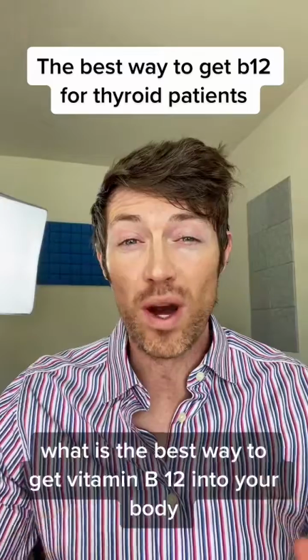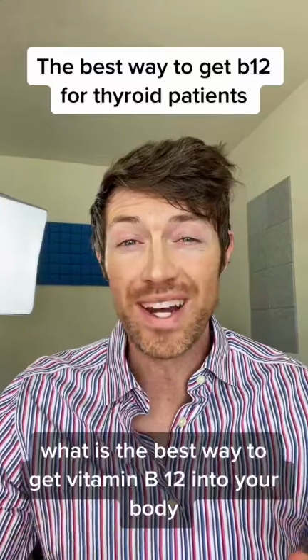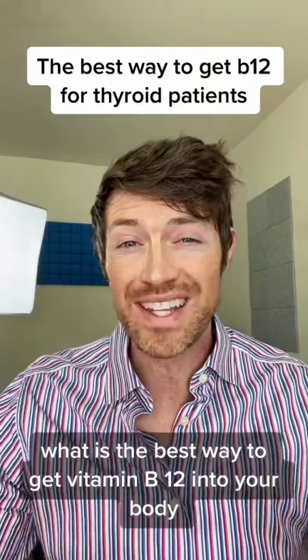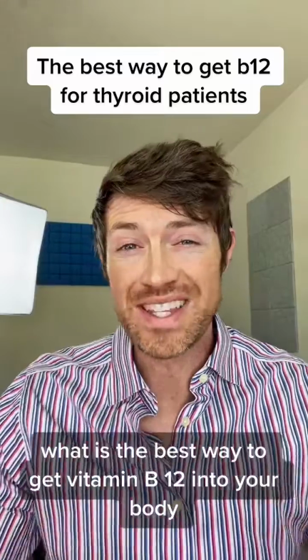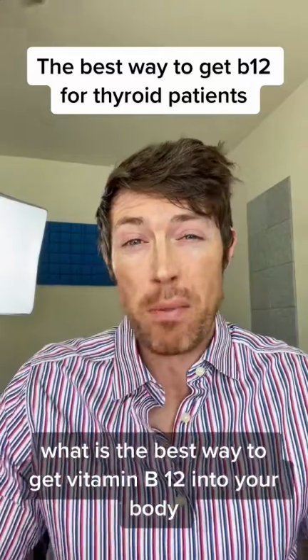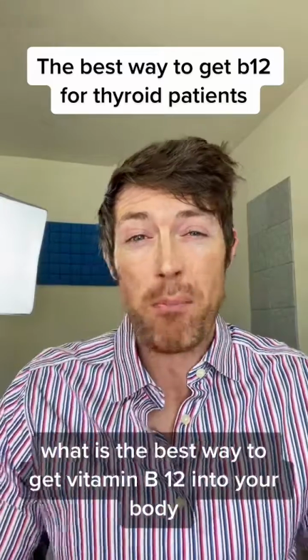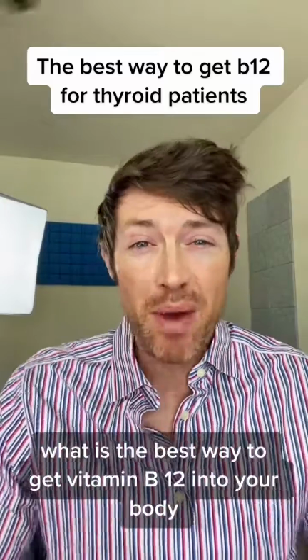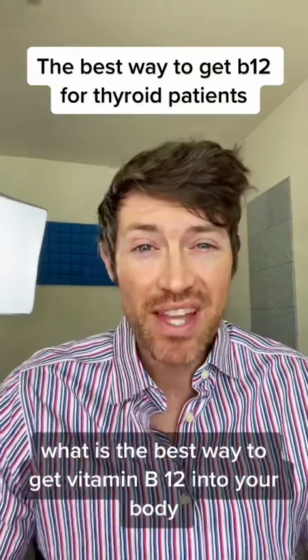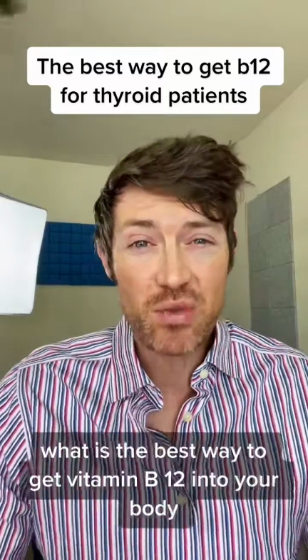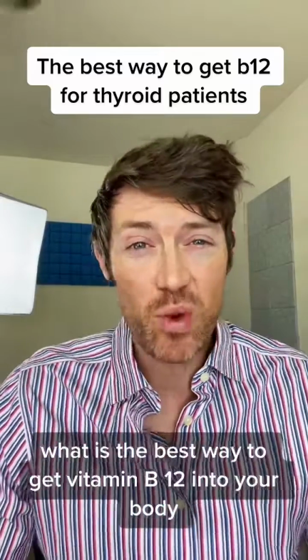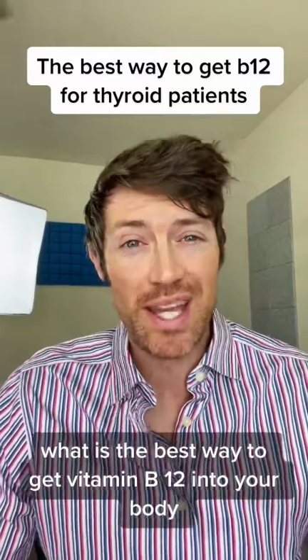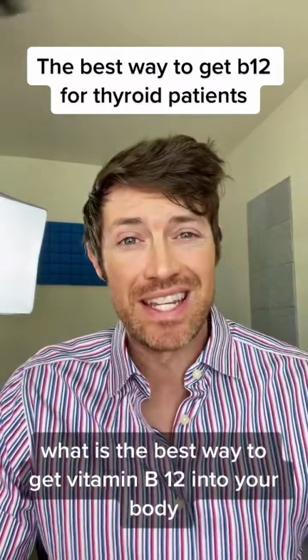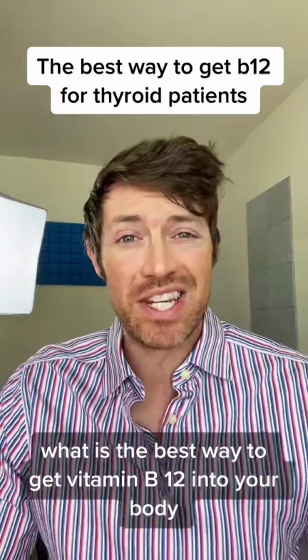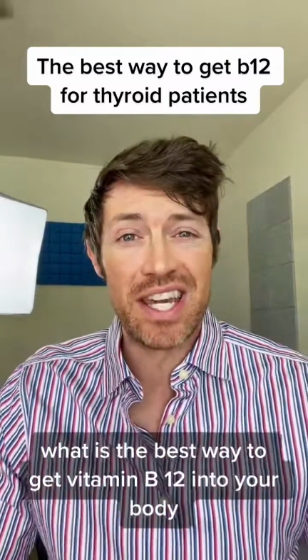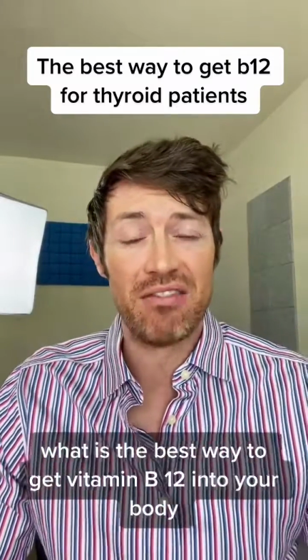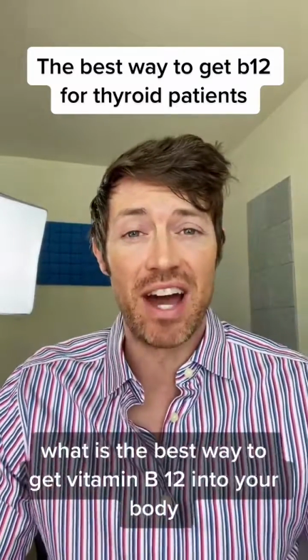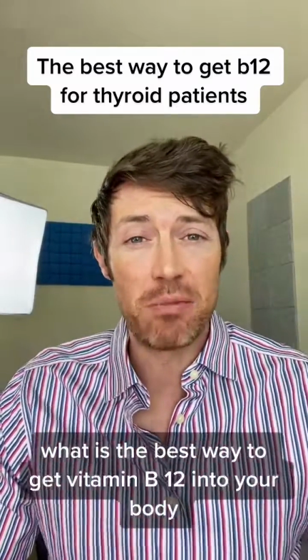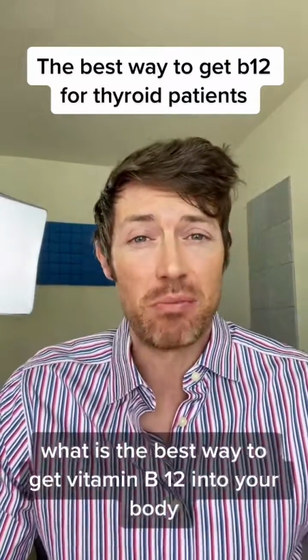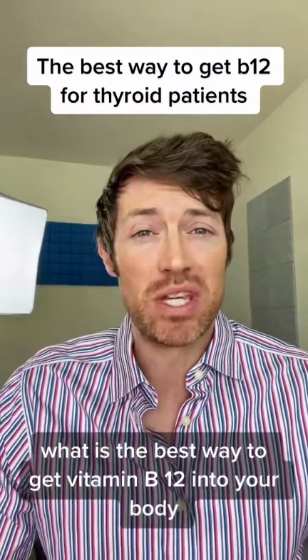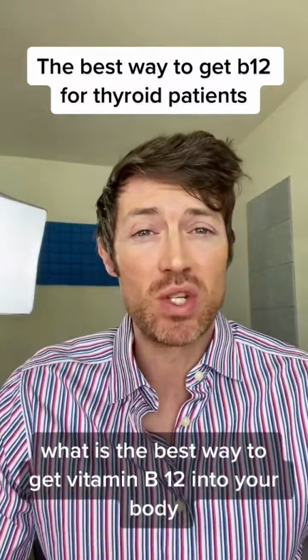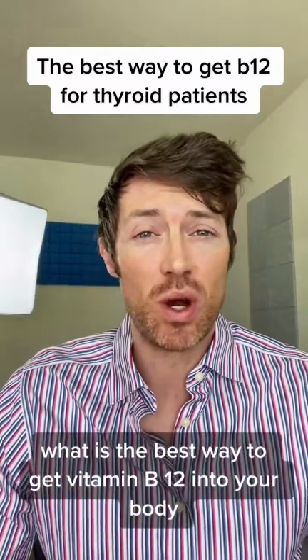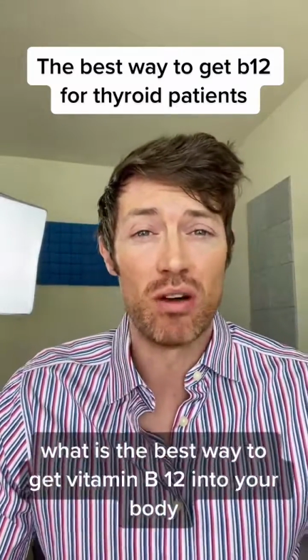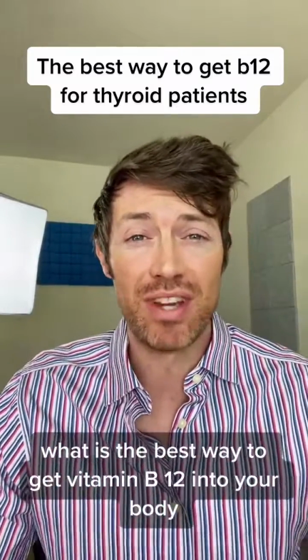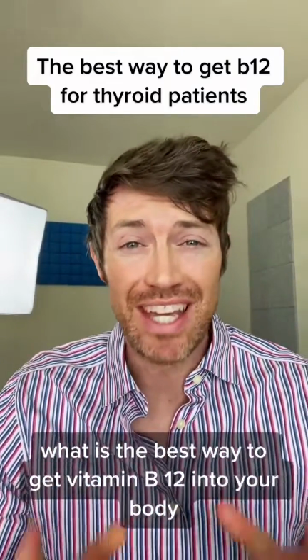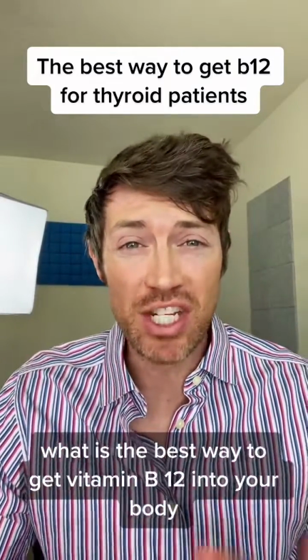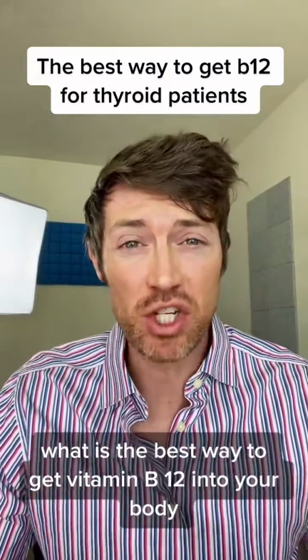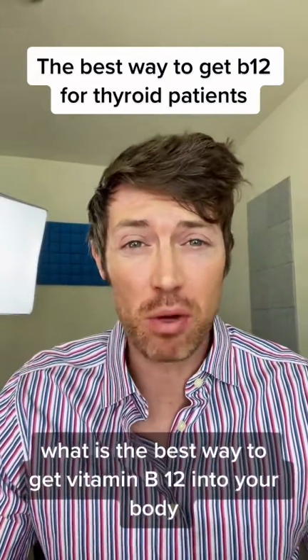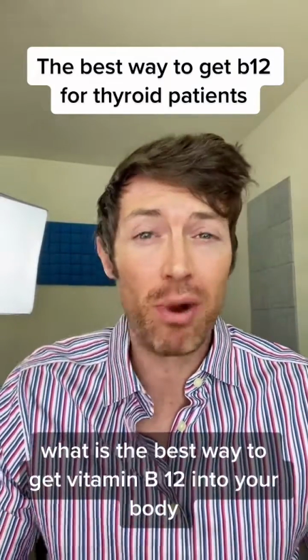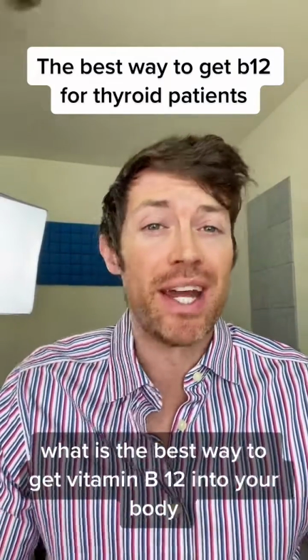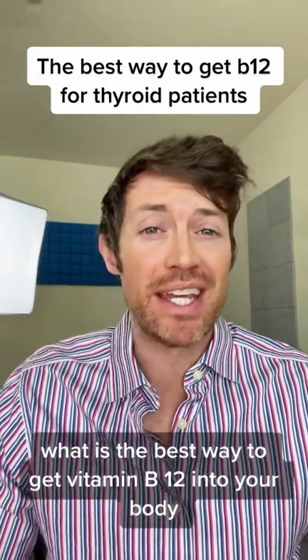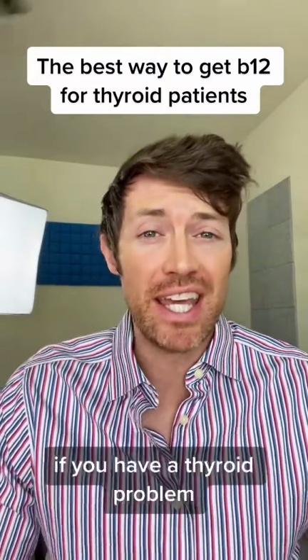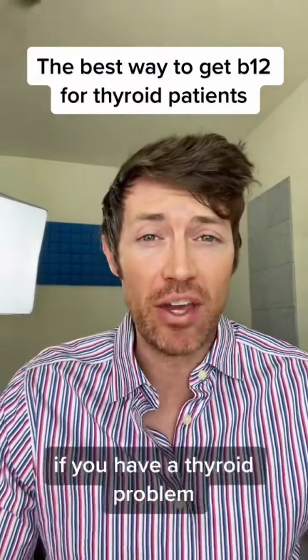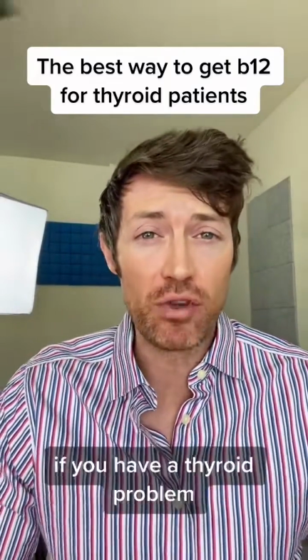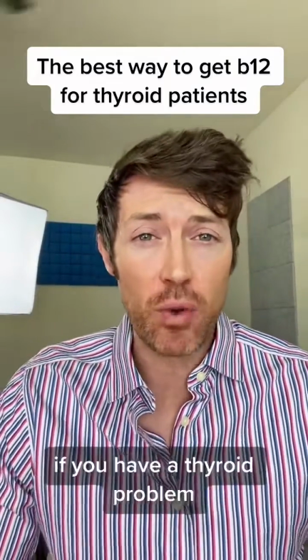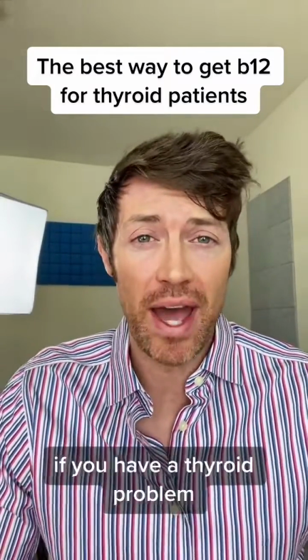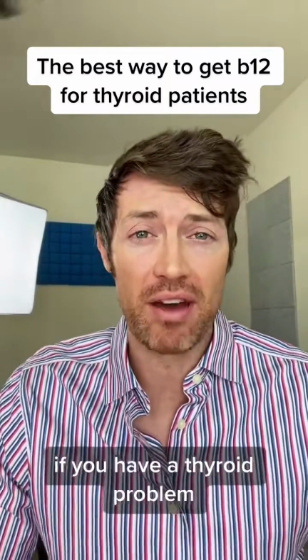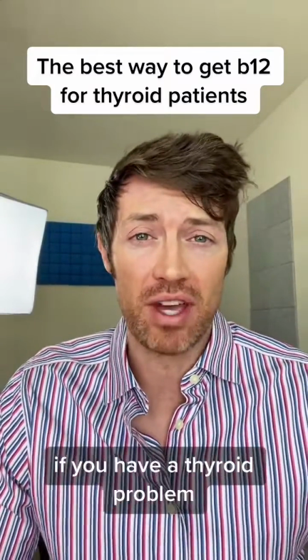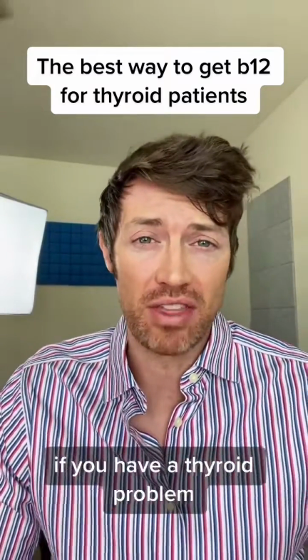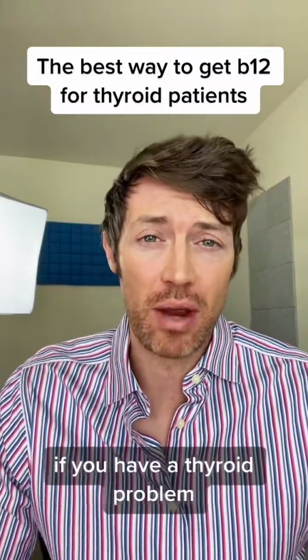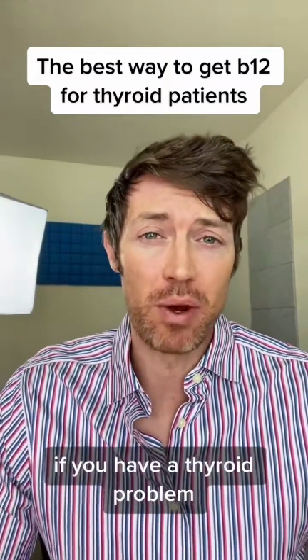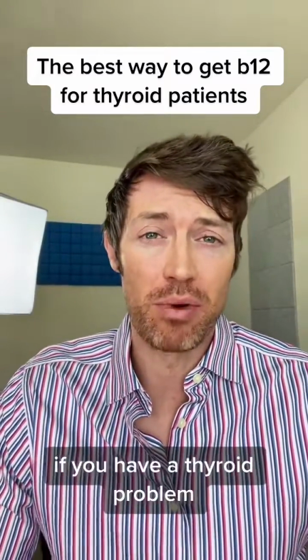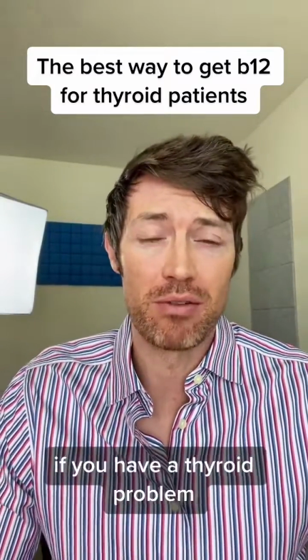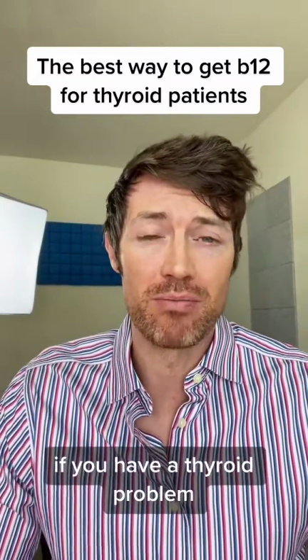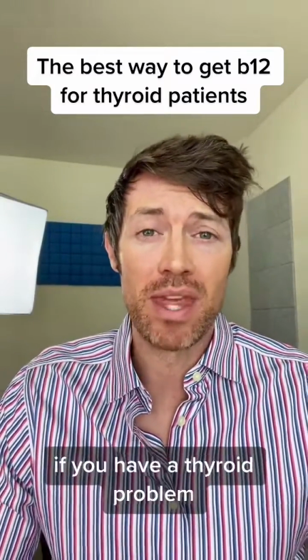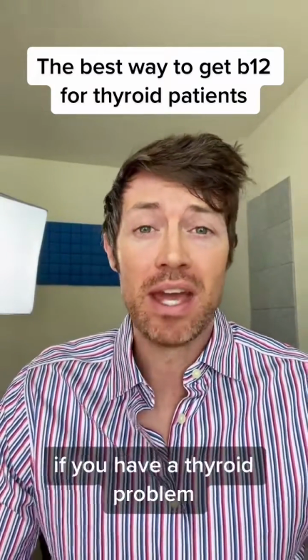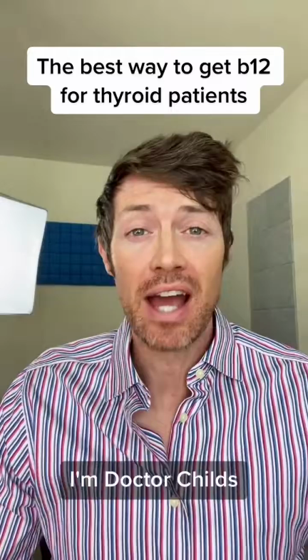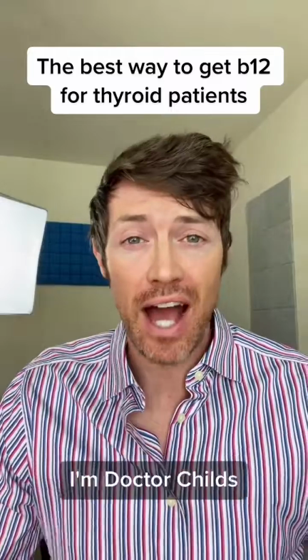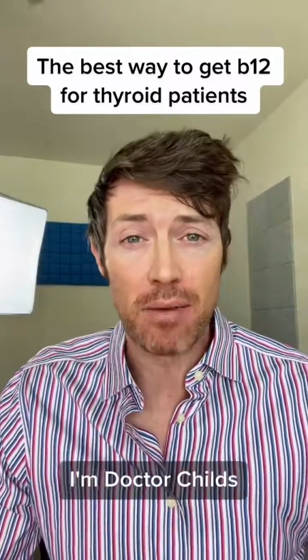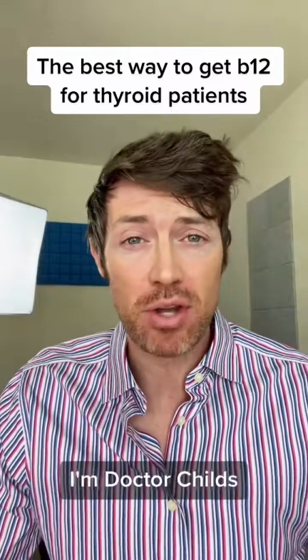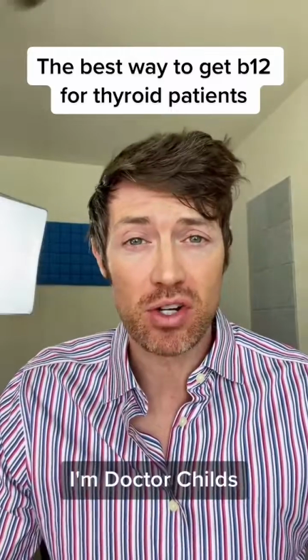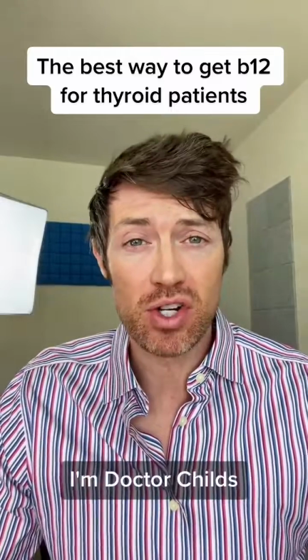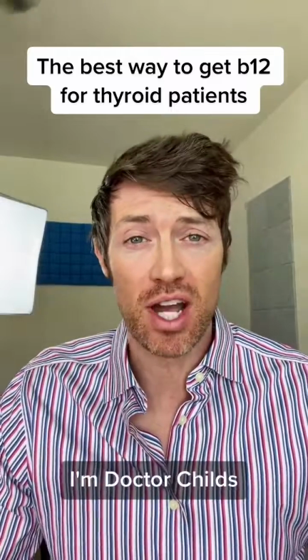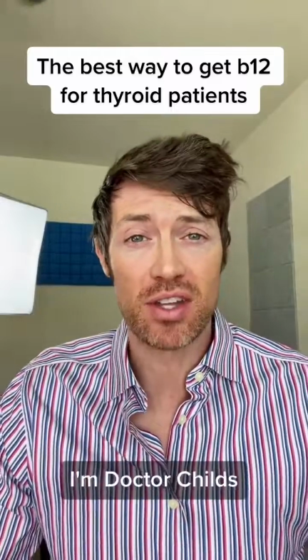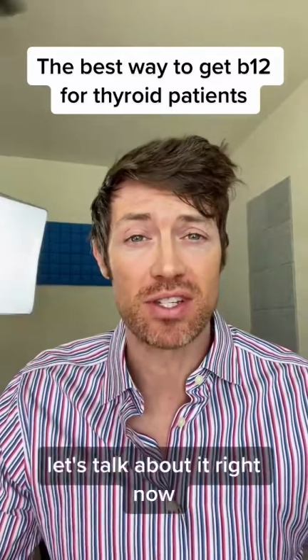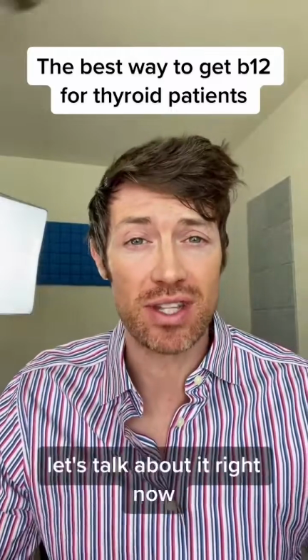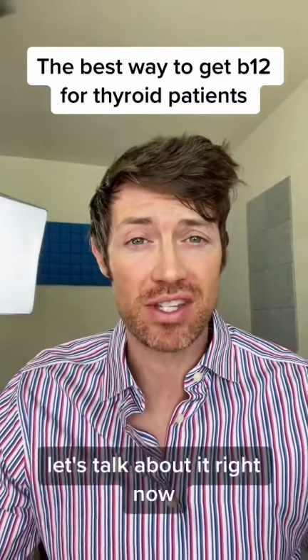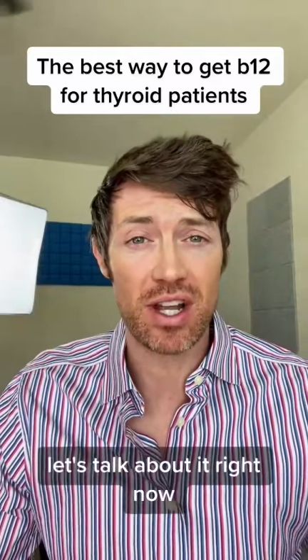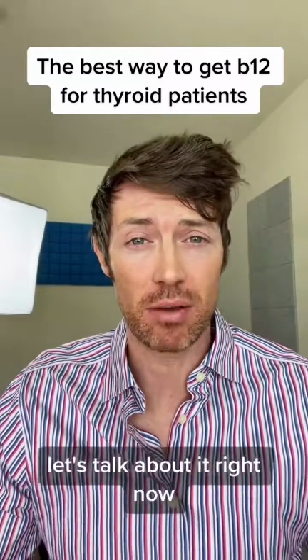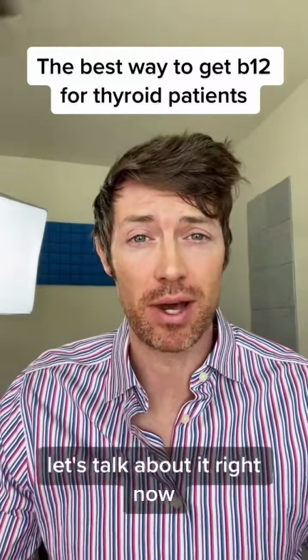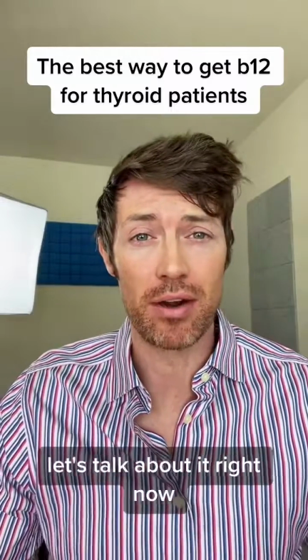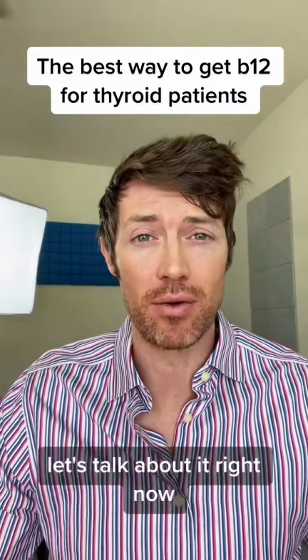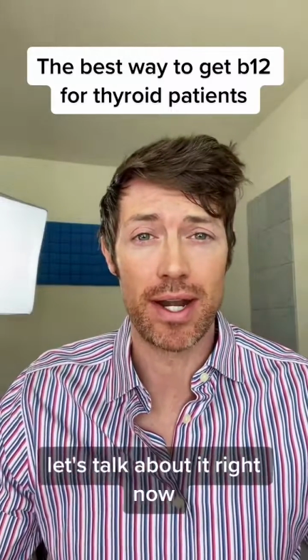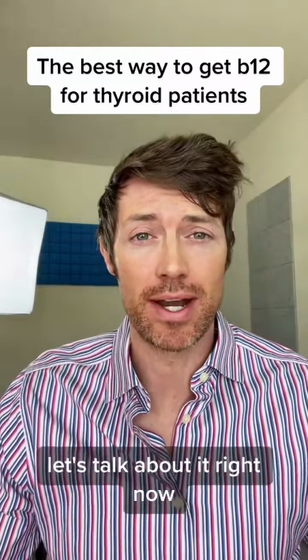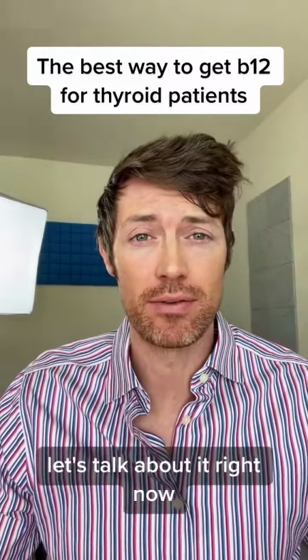What is the best way to get vitamin B12 into your body if you have a thyroid problem? I'm Dr. Childs. Let's talk about it right now.